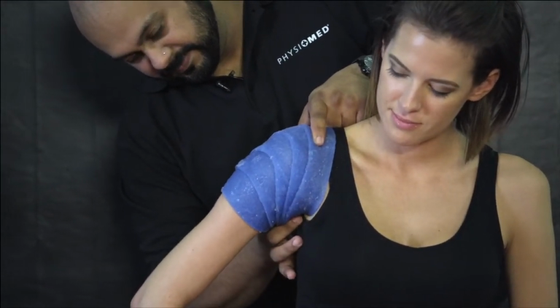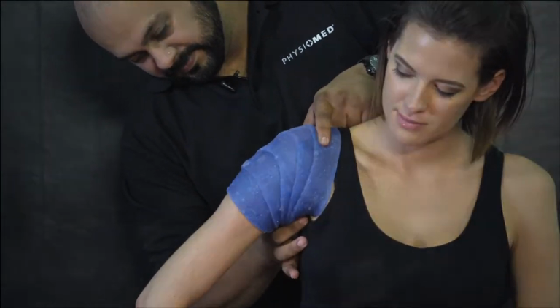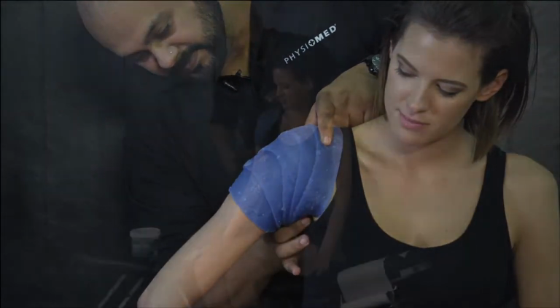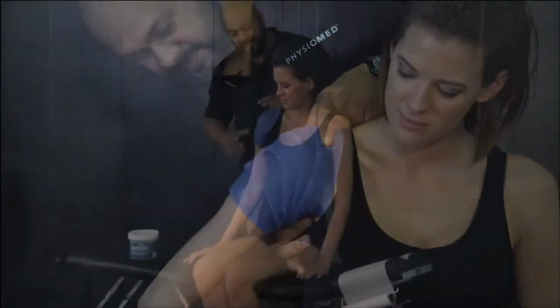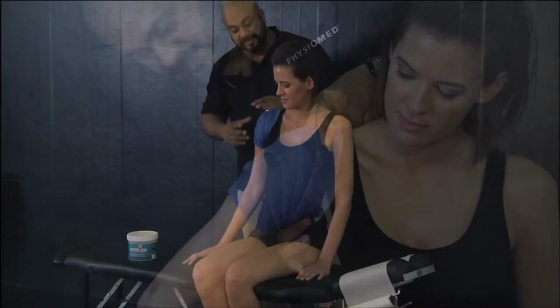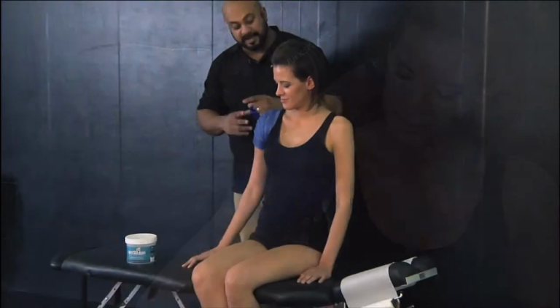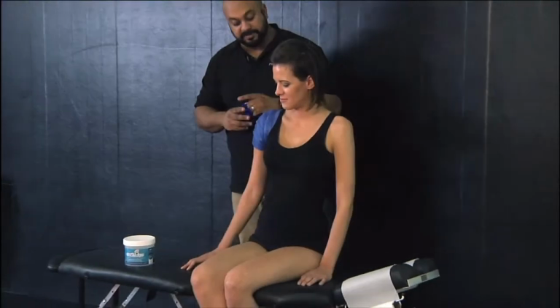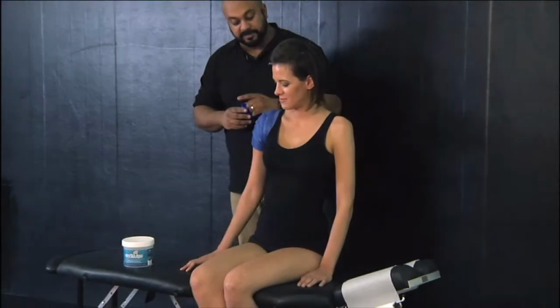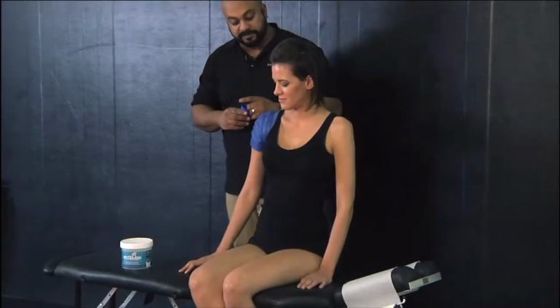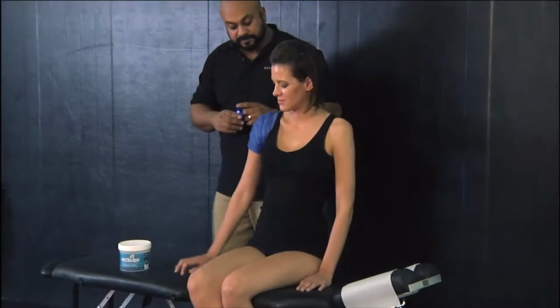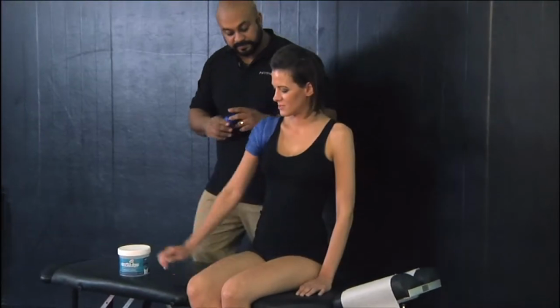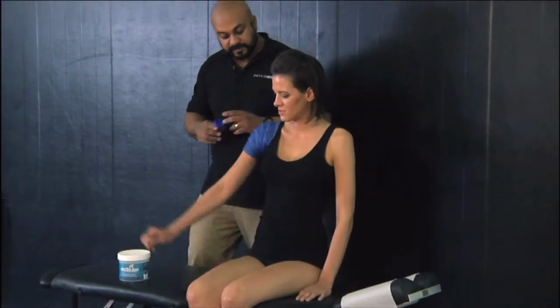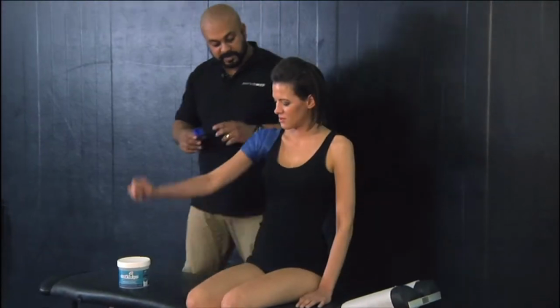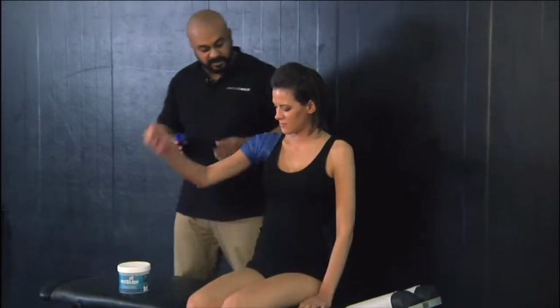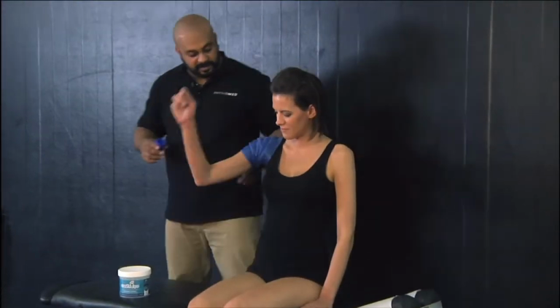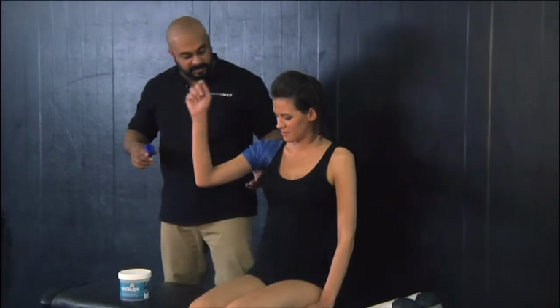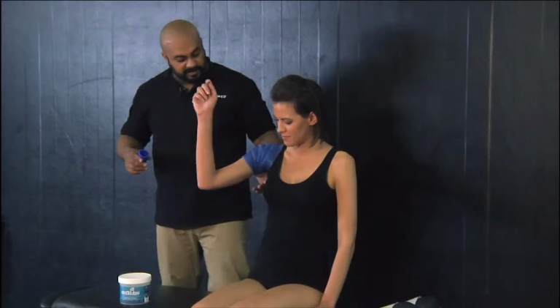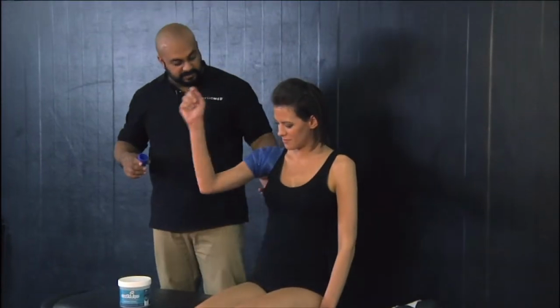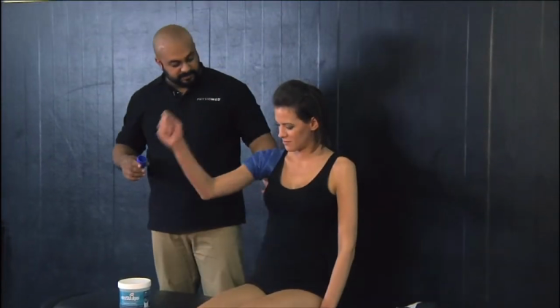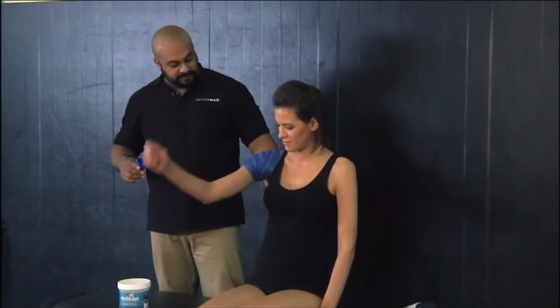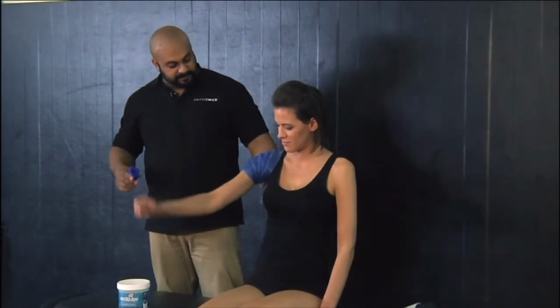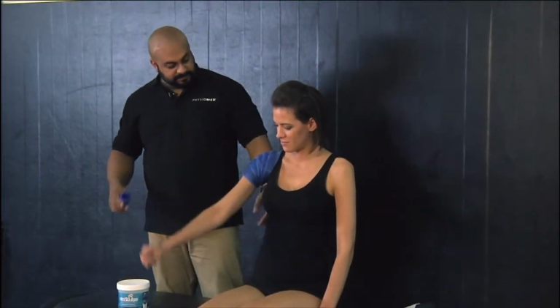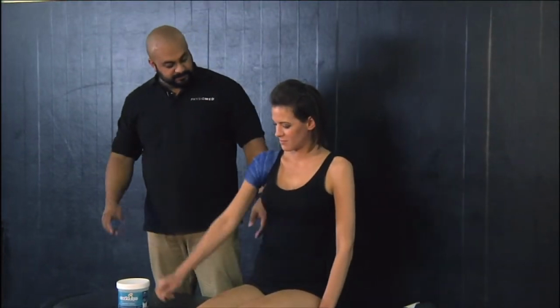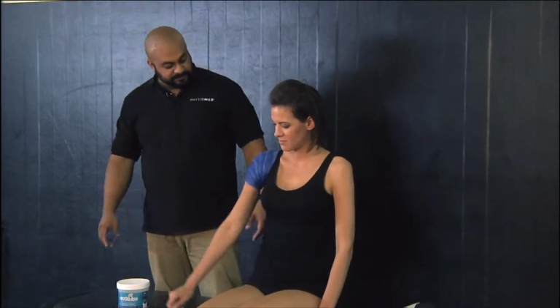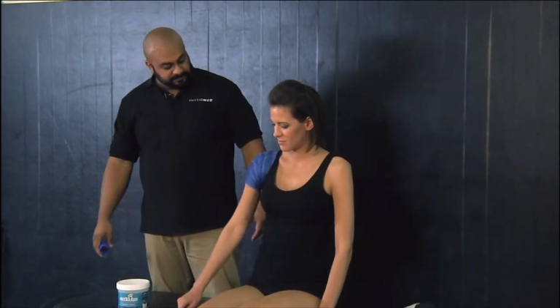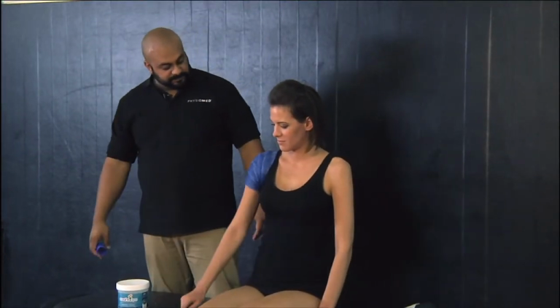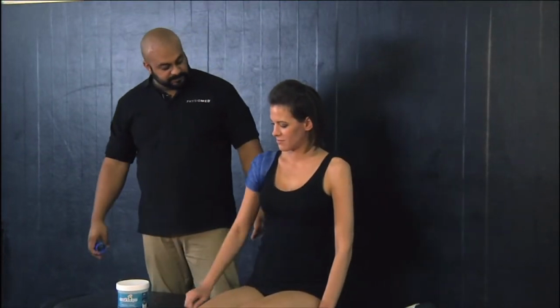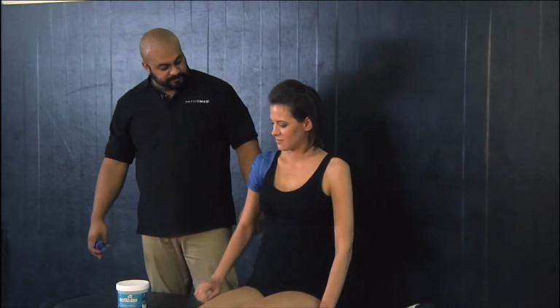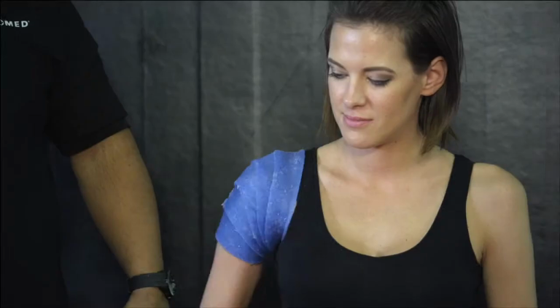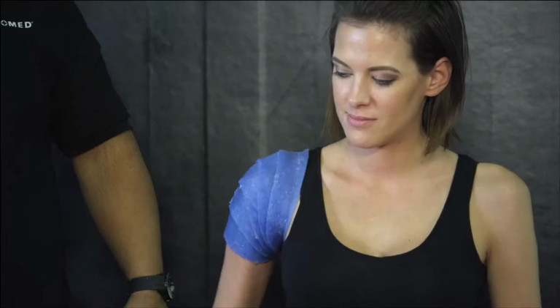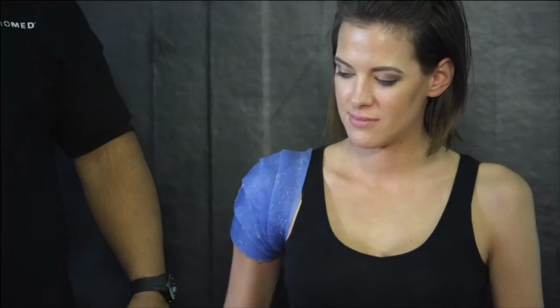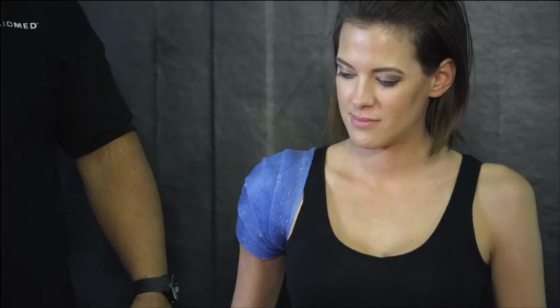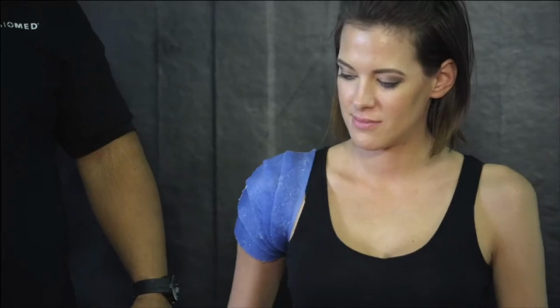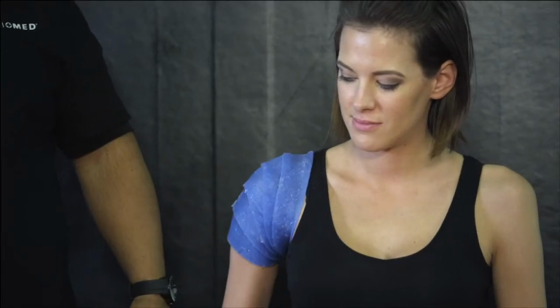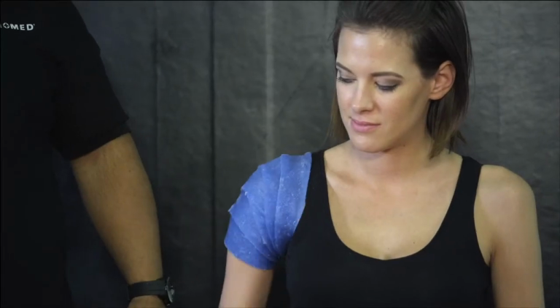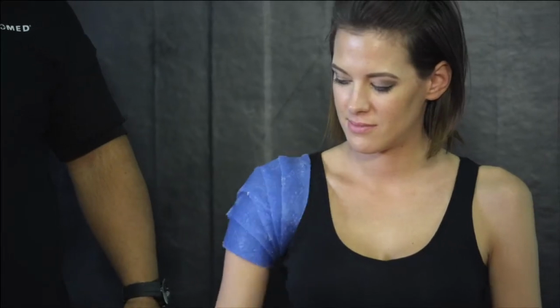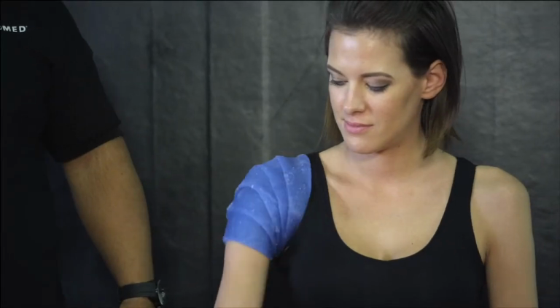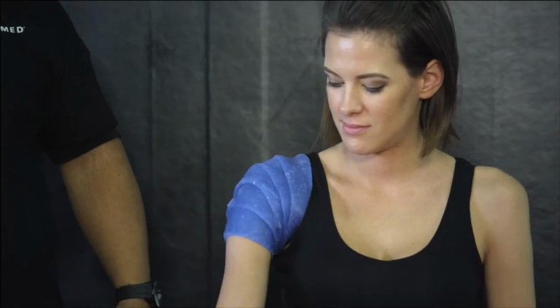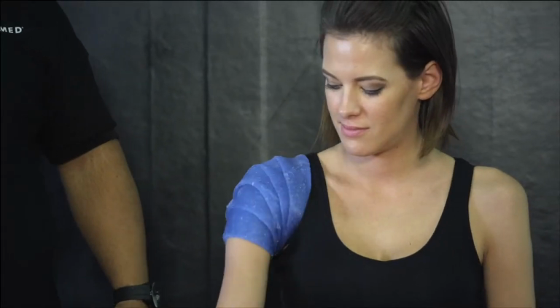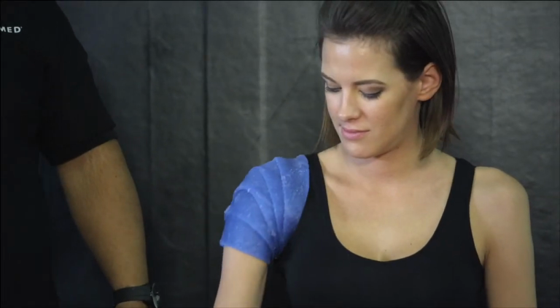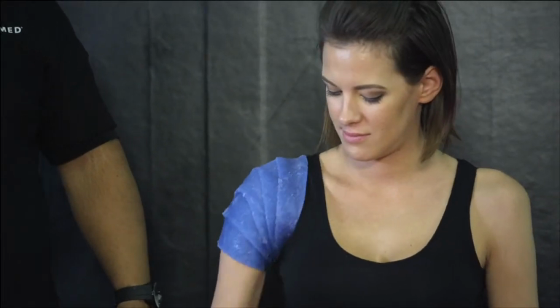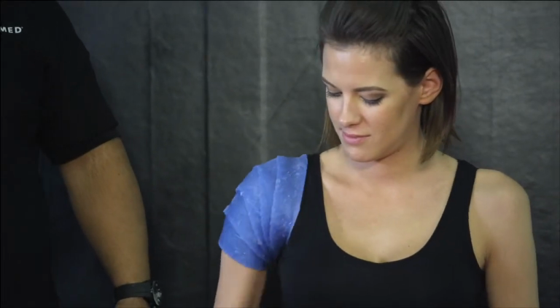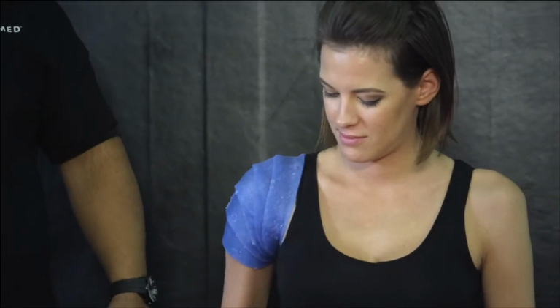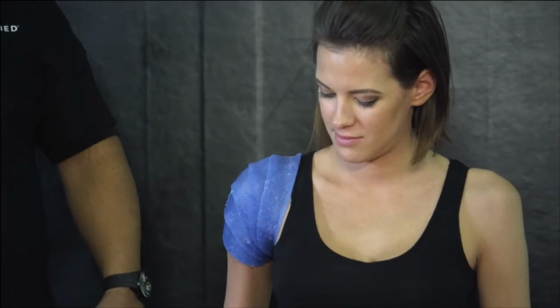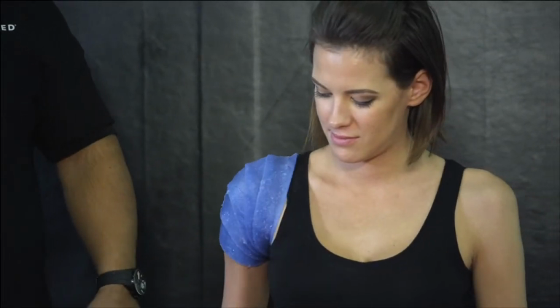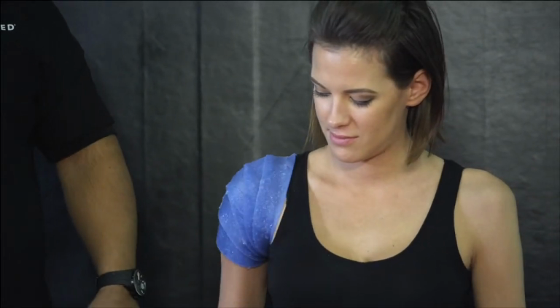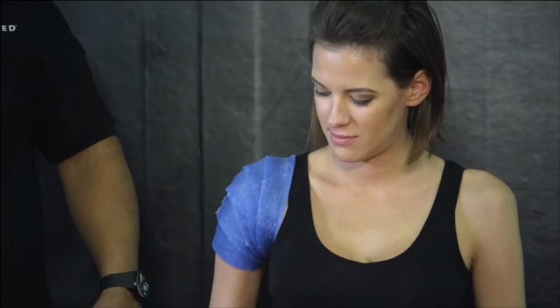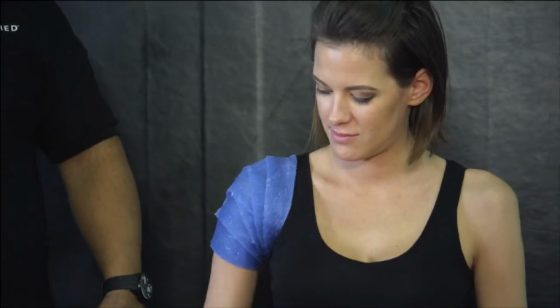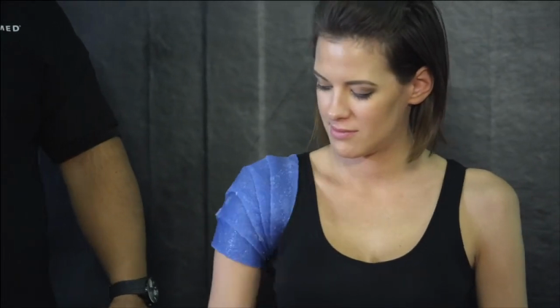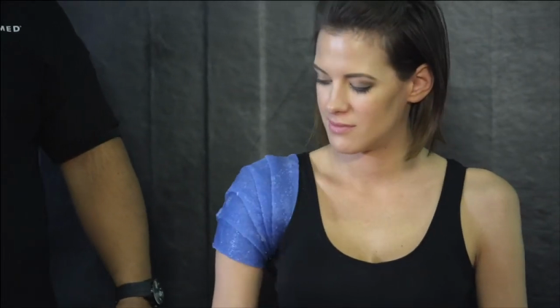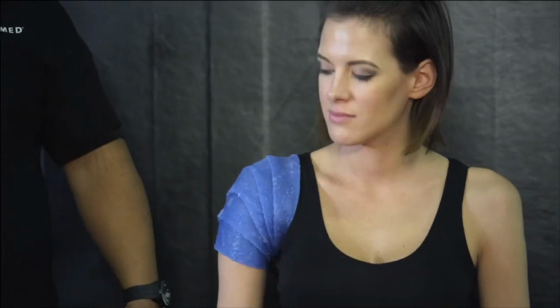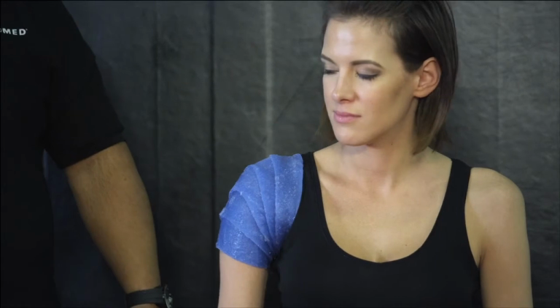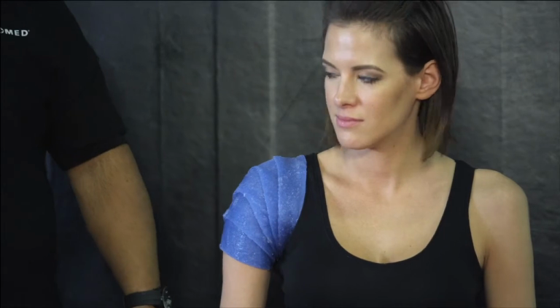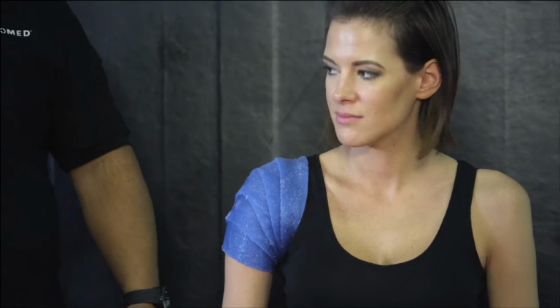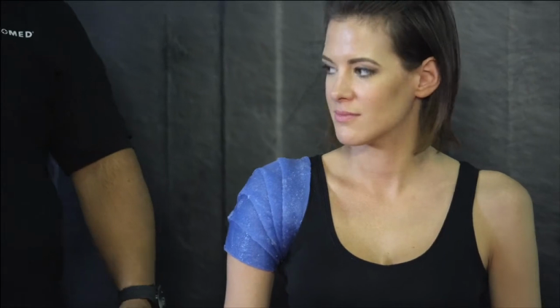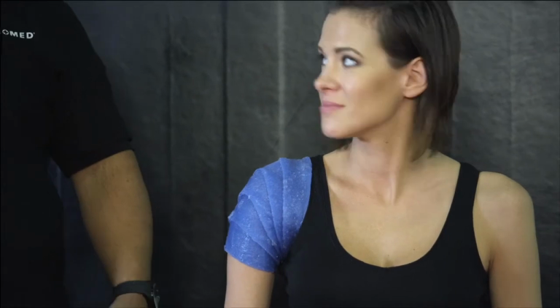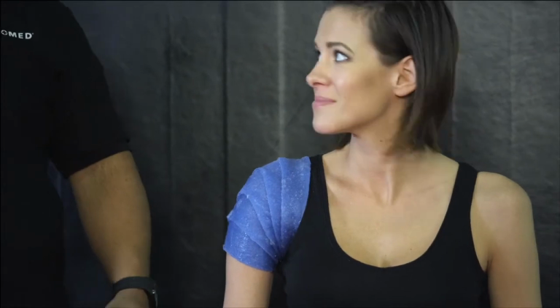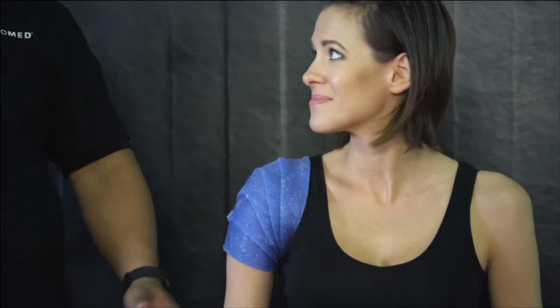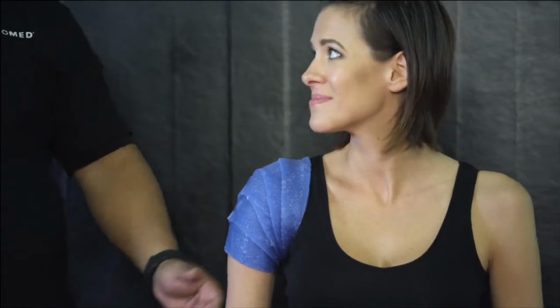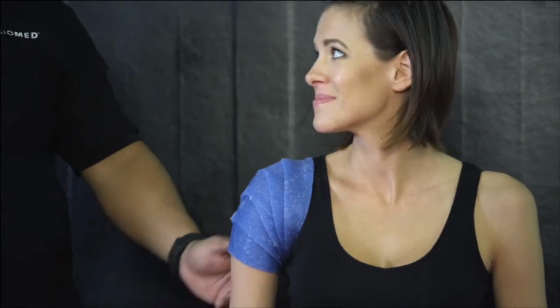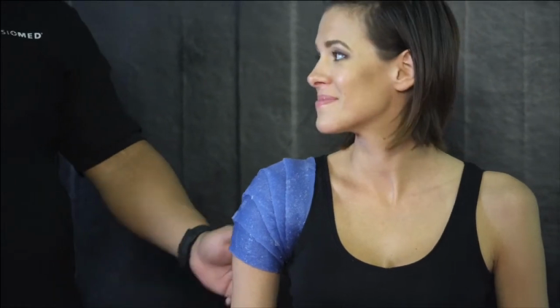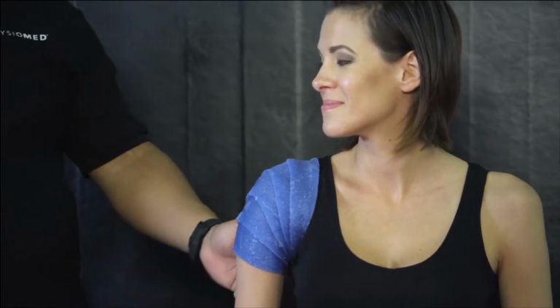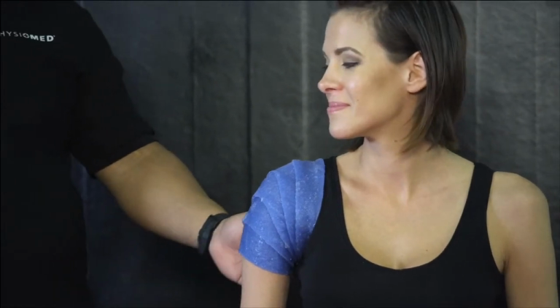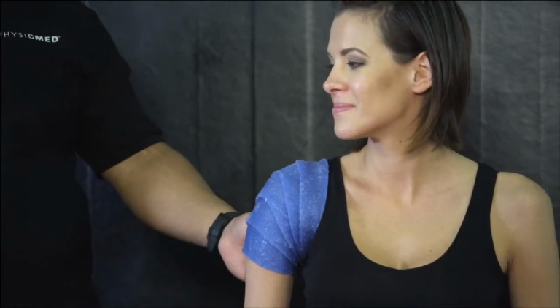How does that feel? Good. Still allowing for full range of motion.